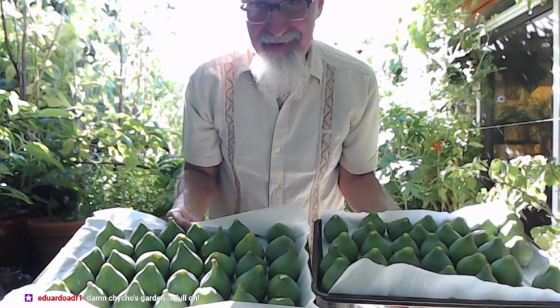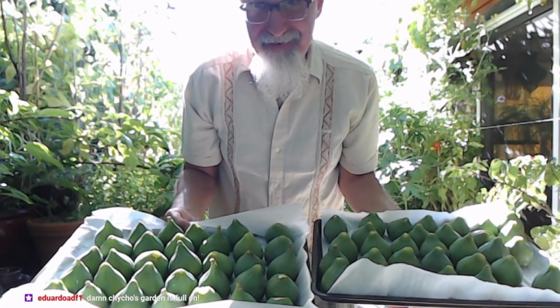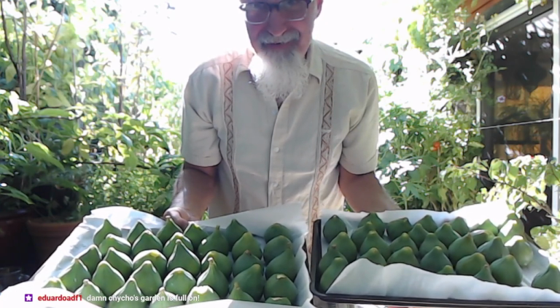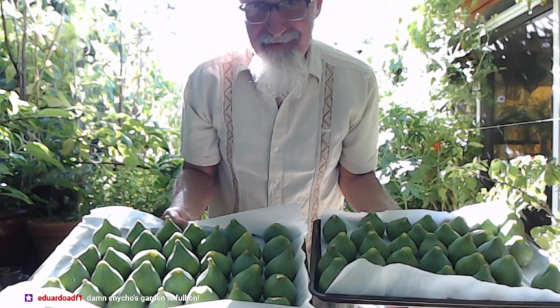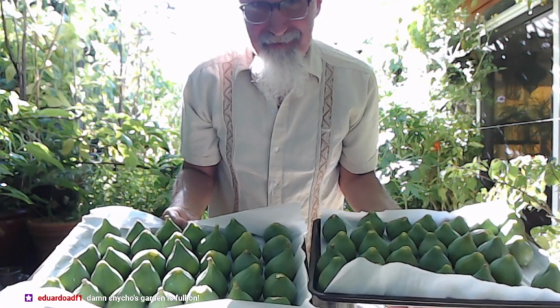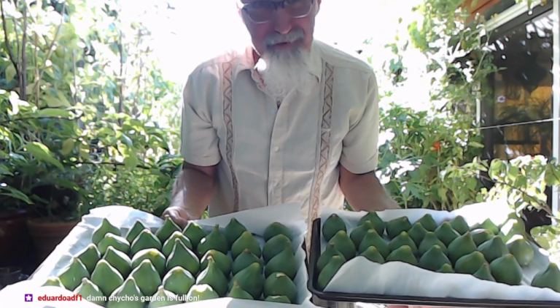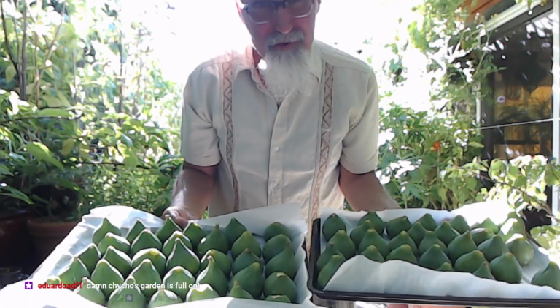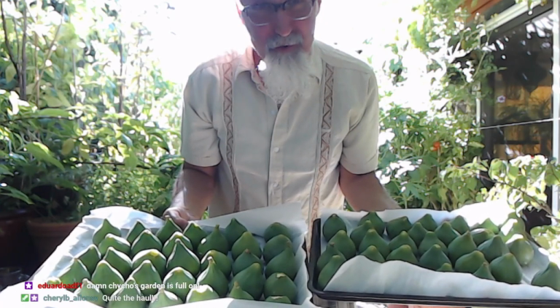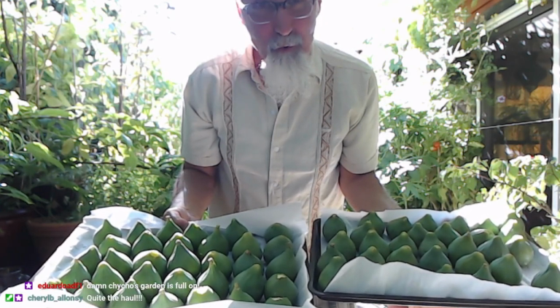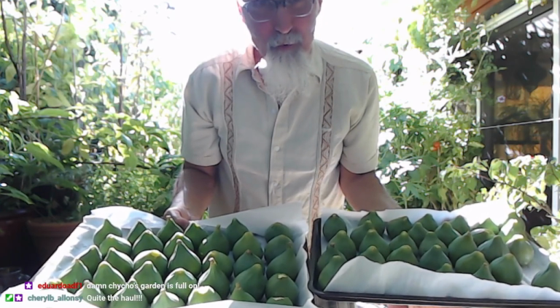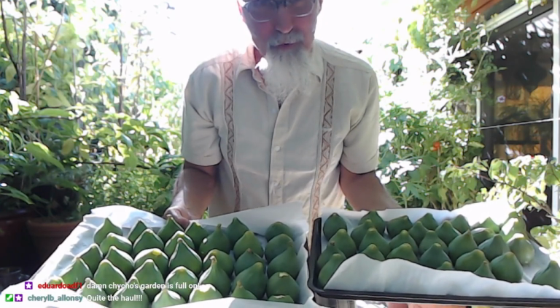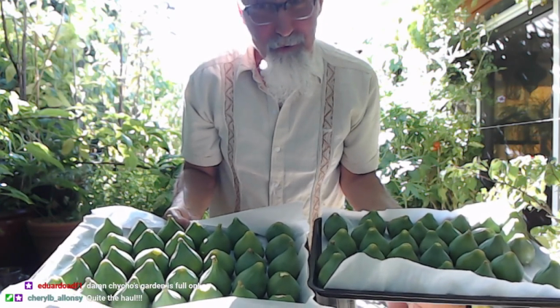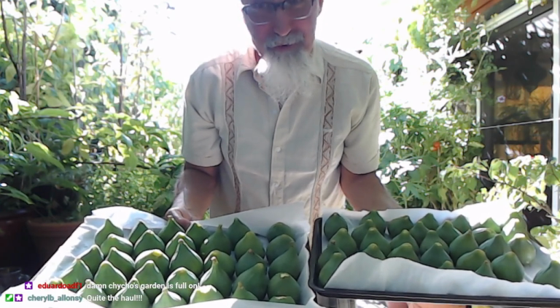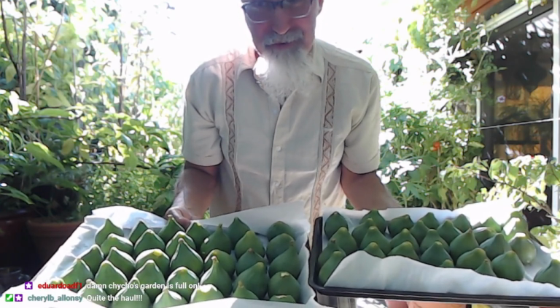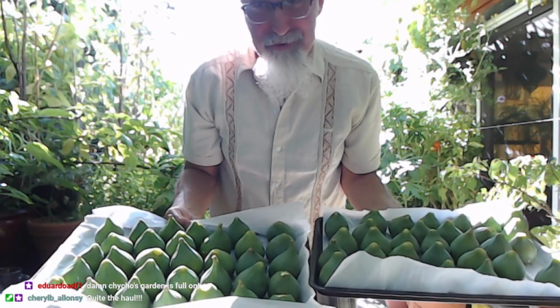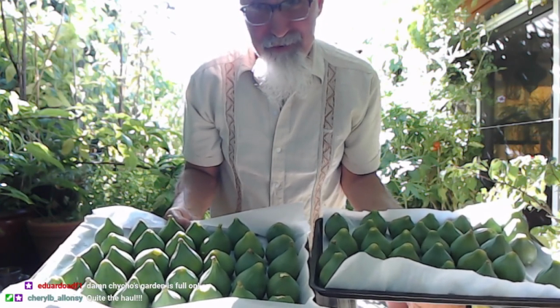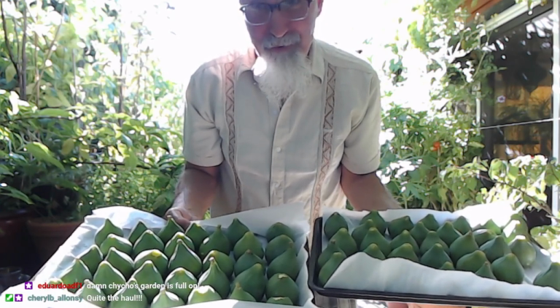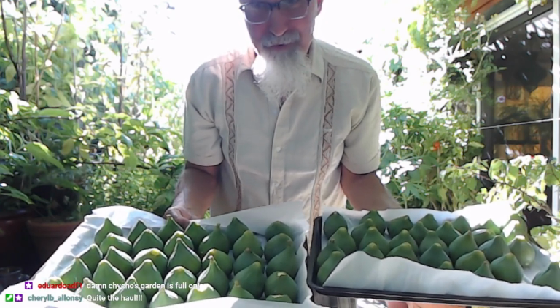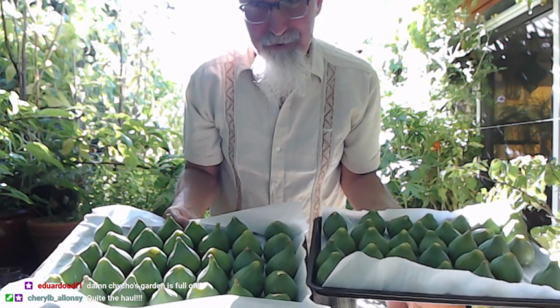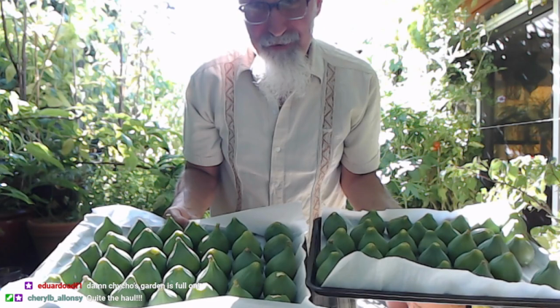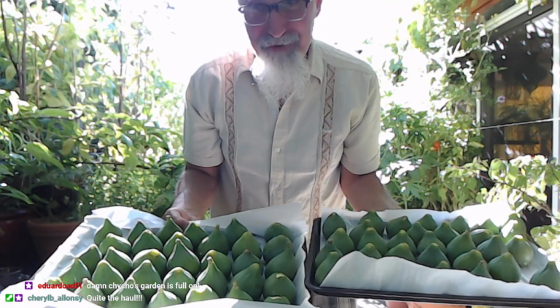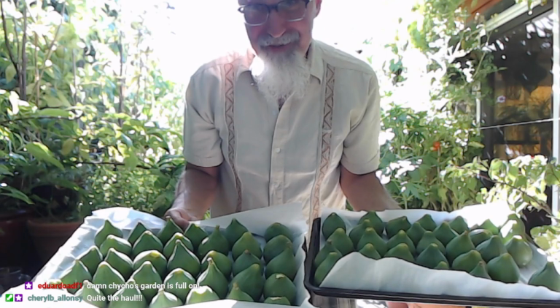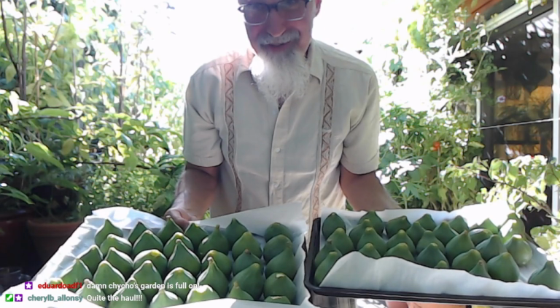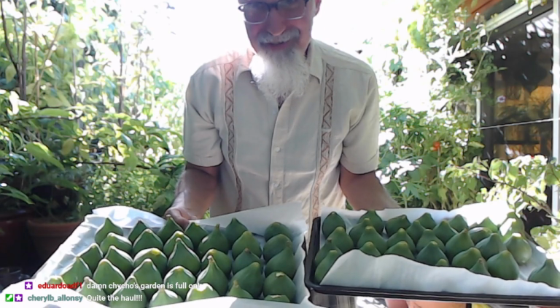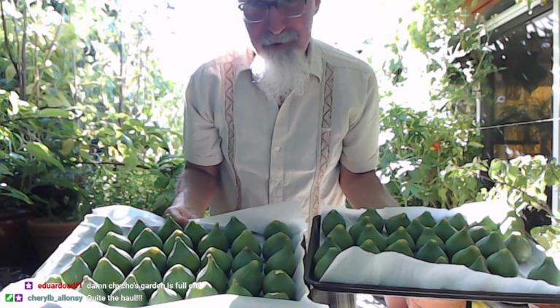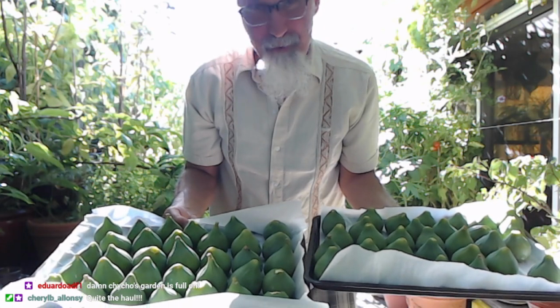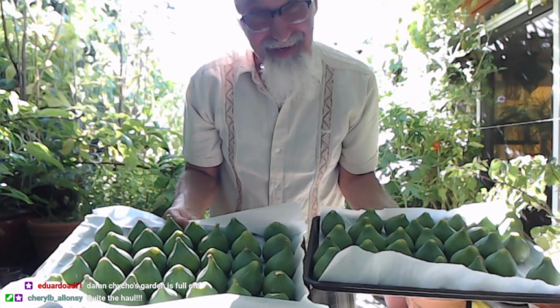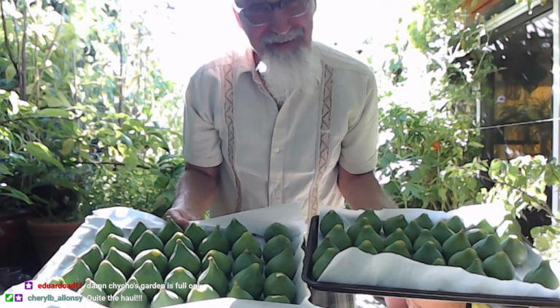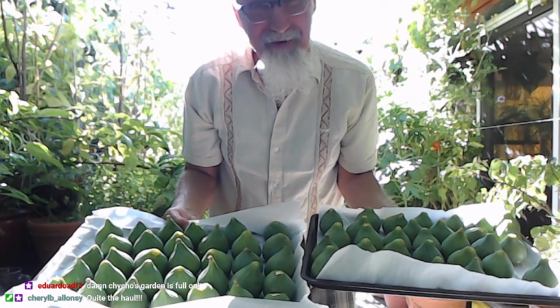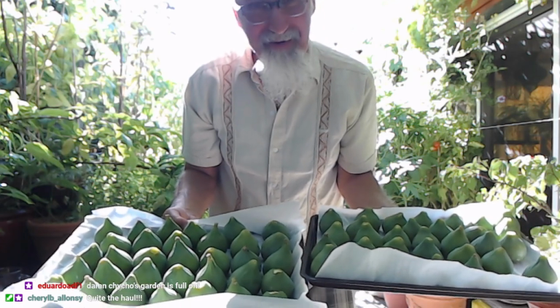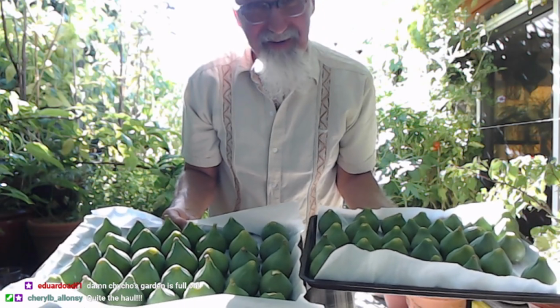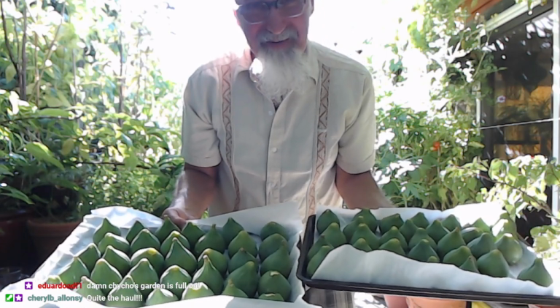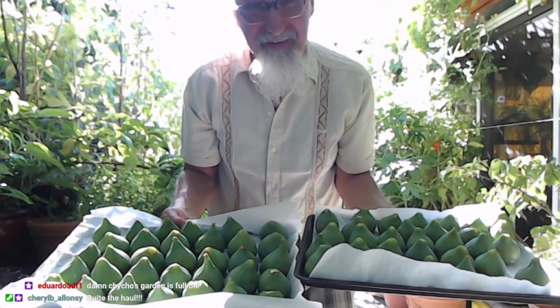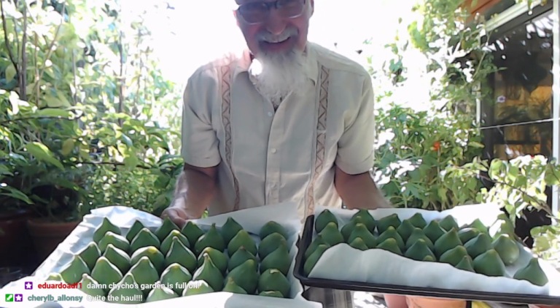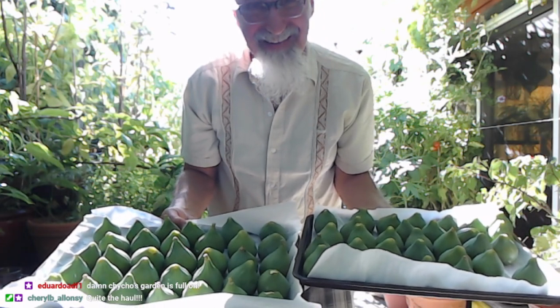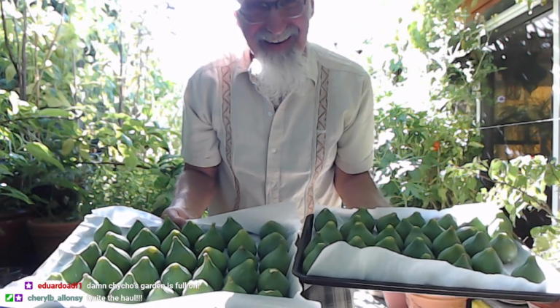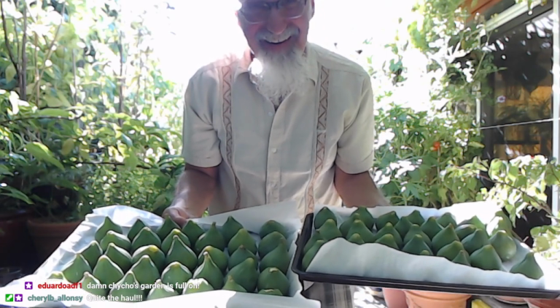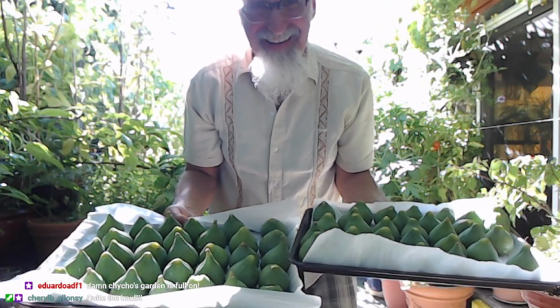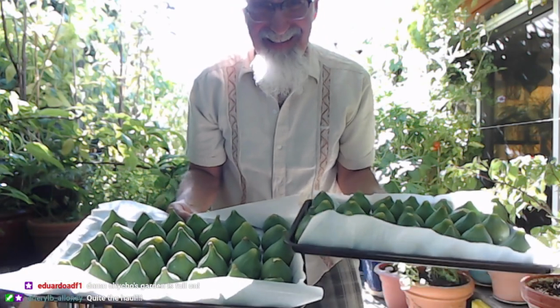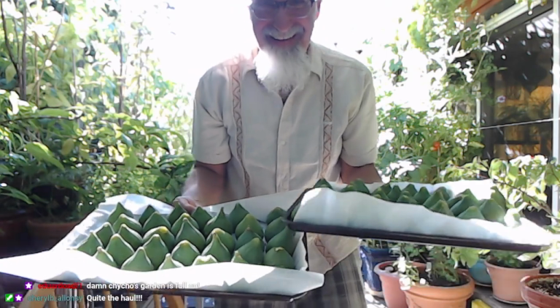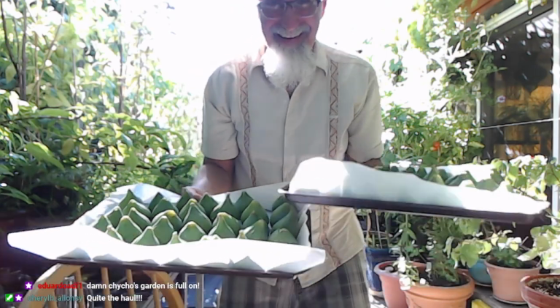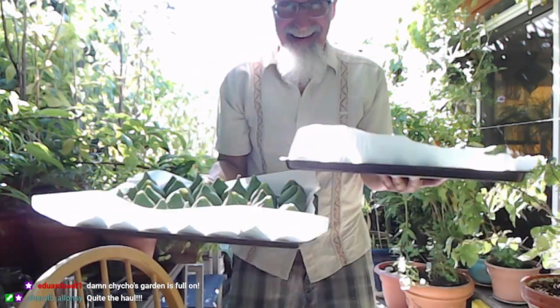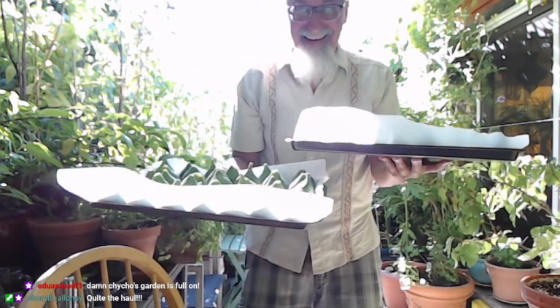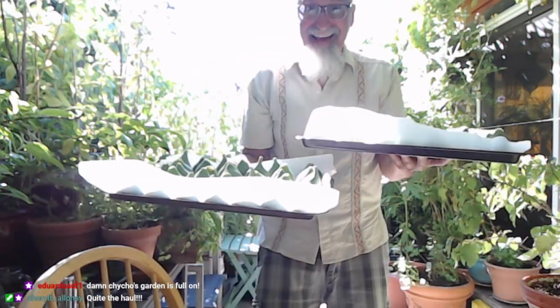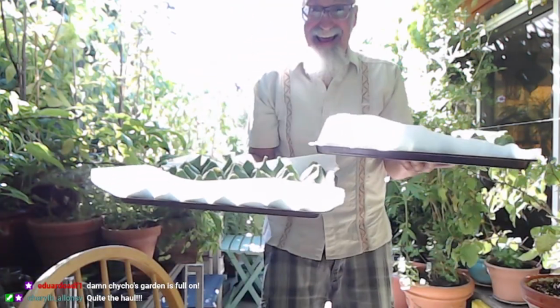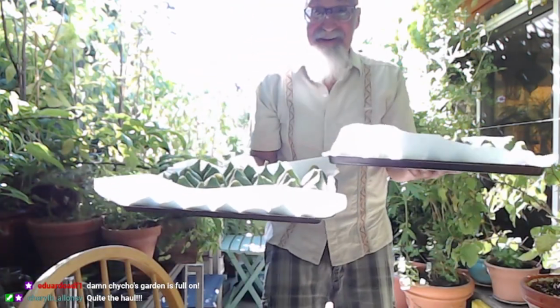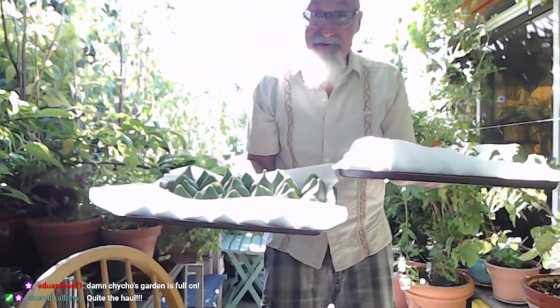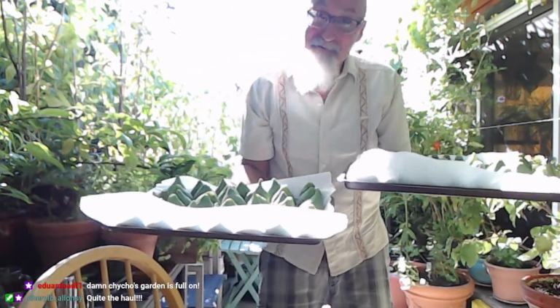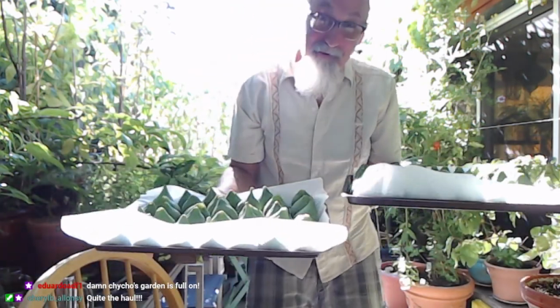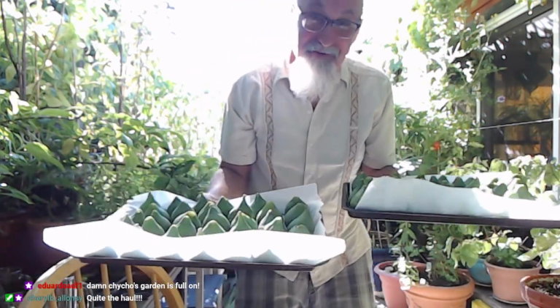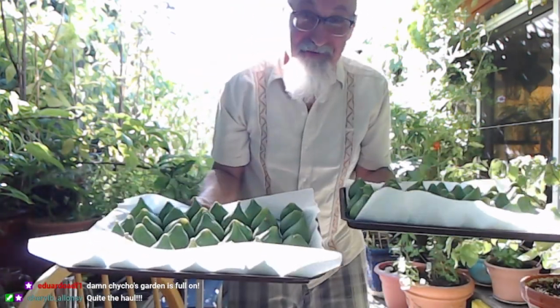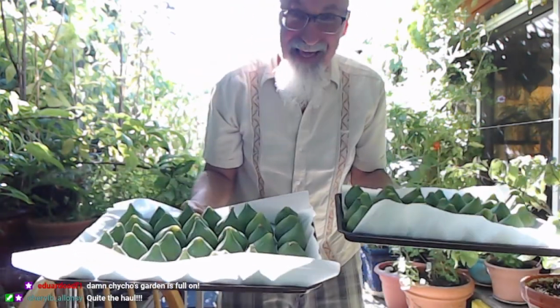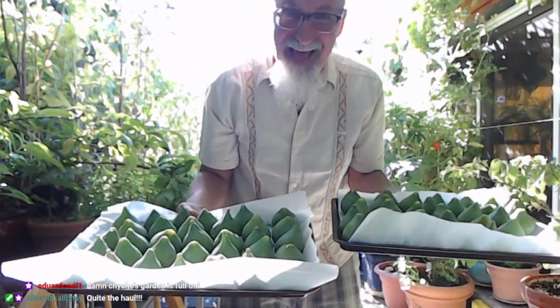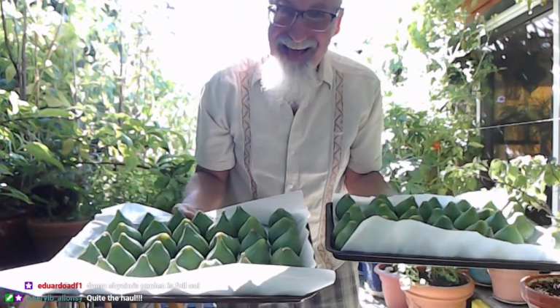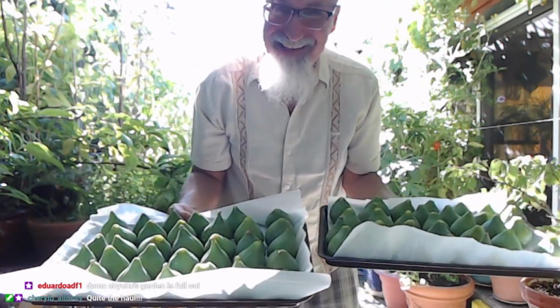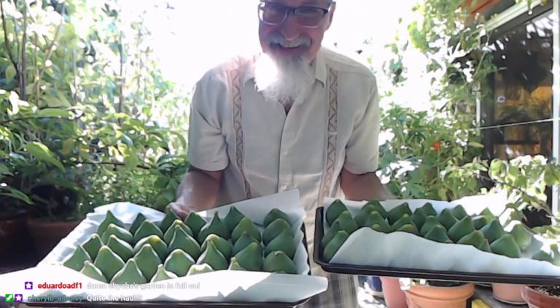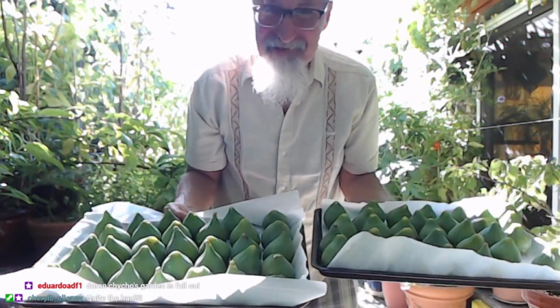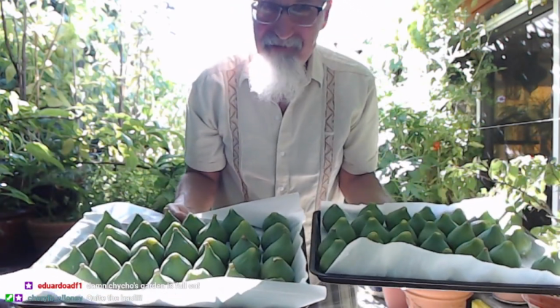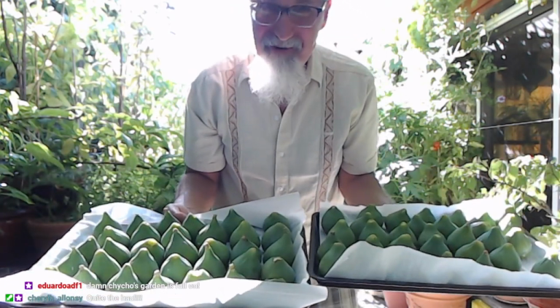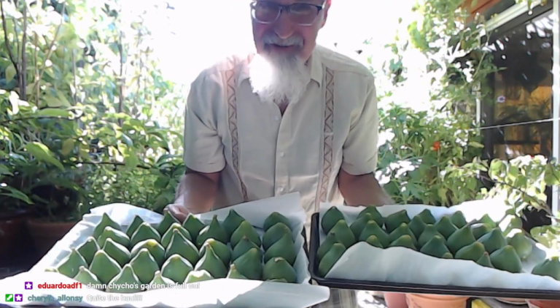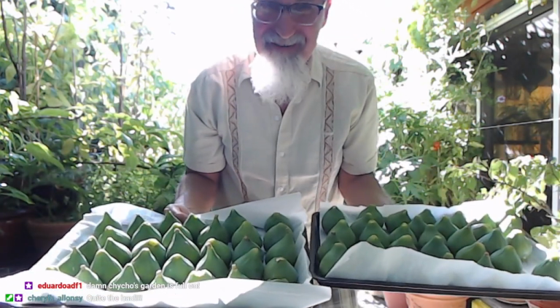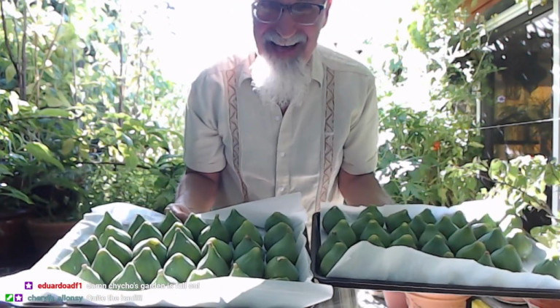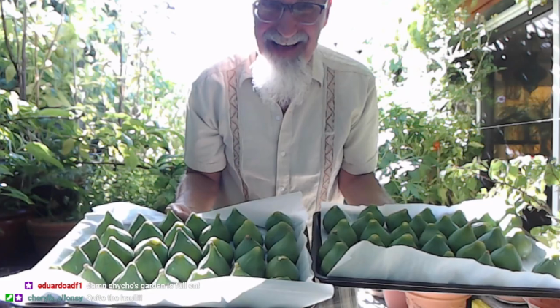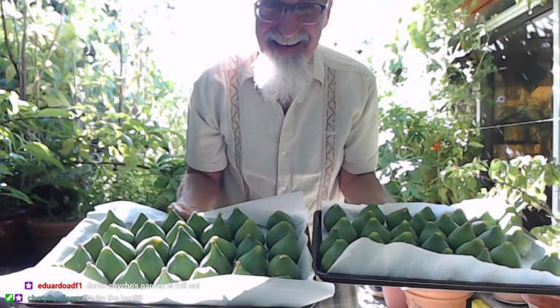So good! Quite the haul, and there's more to be had.